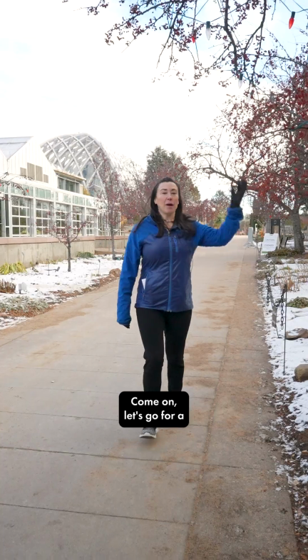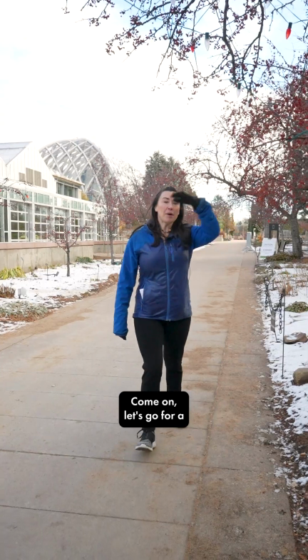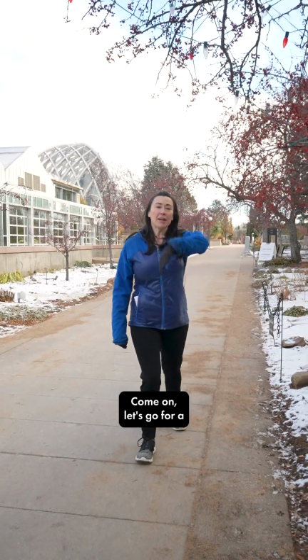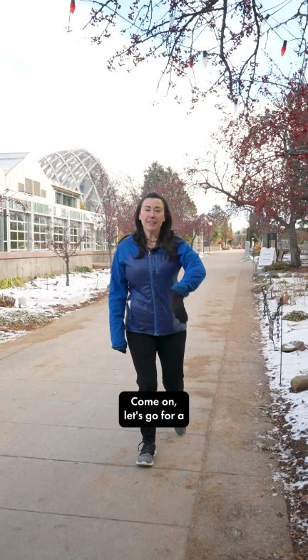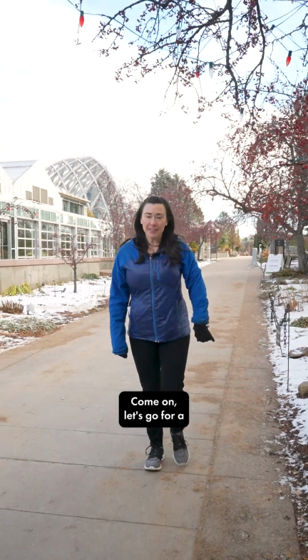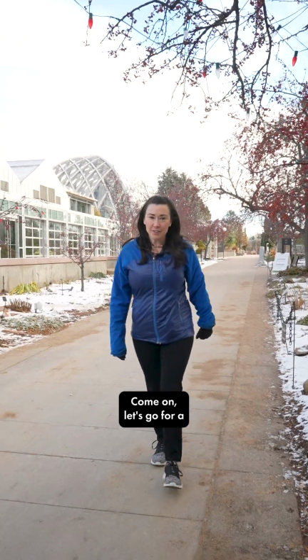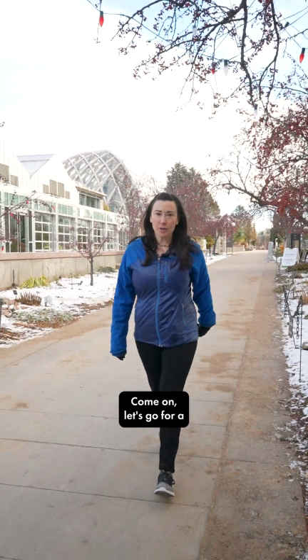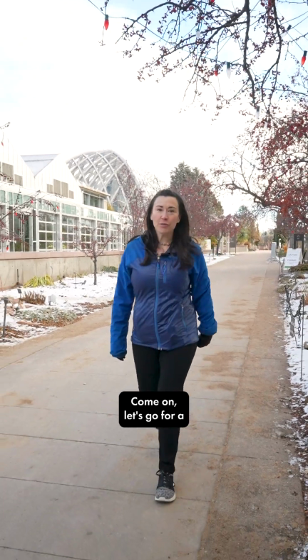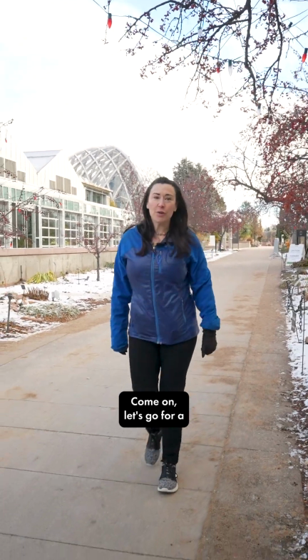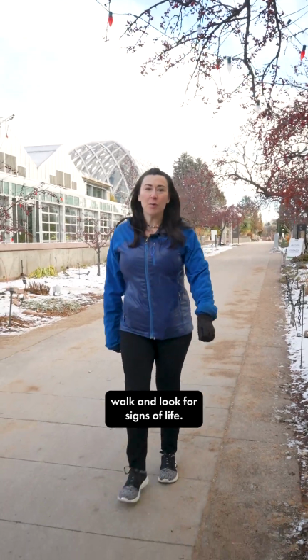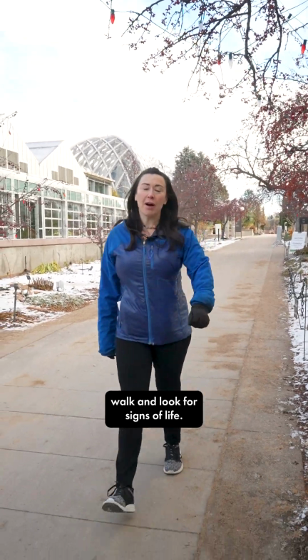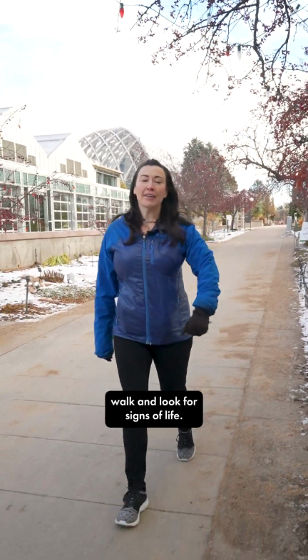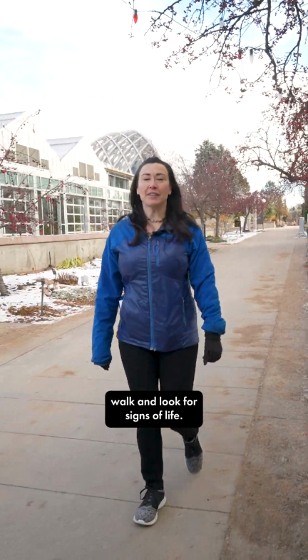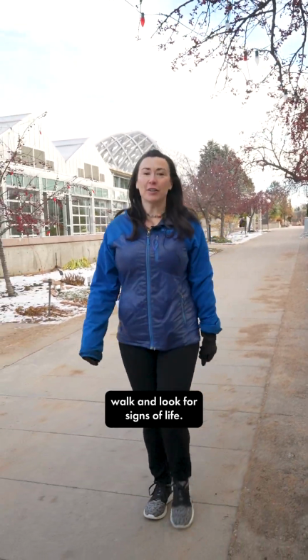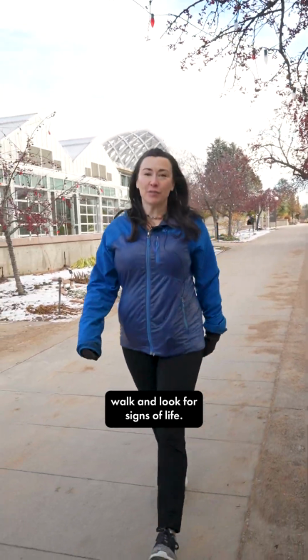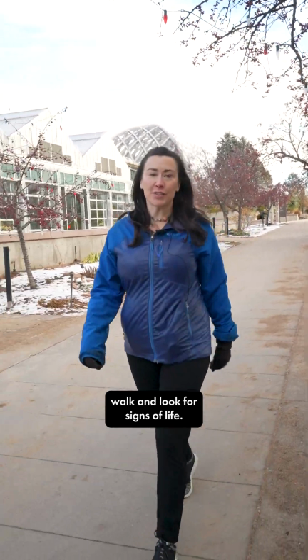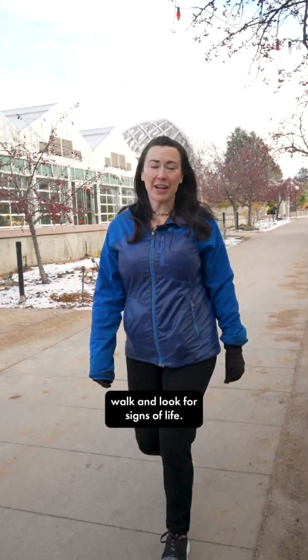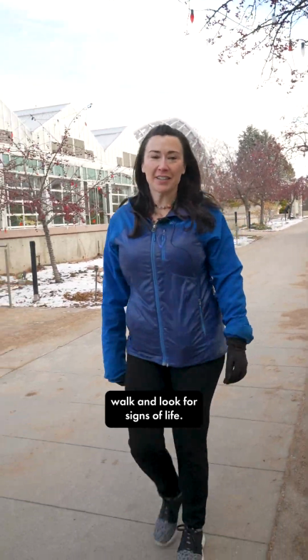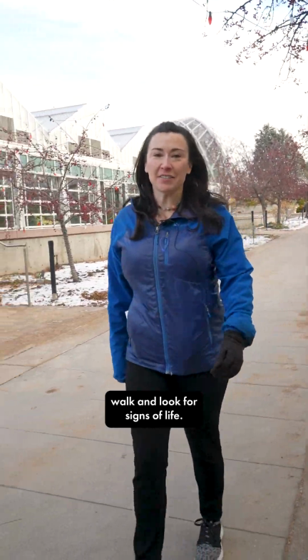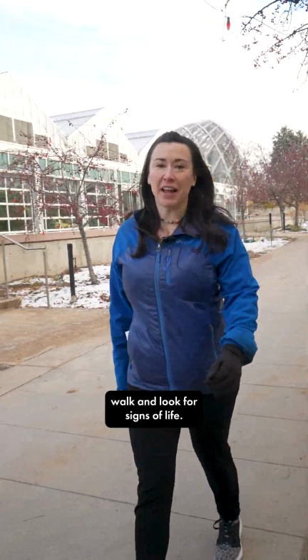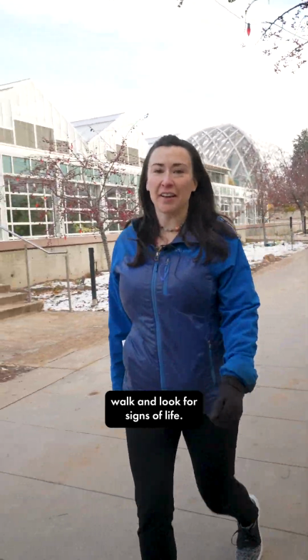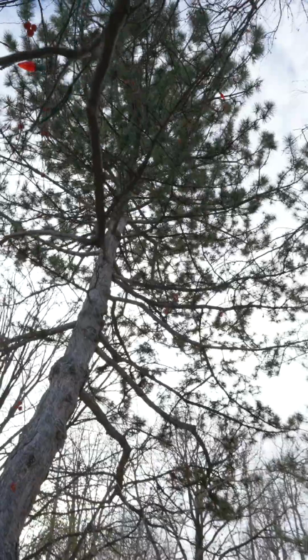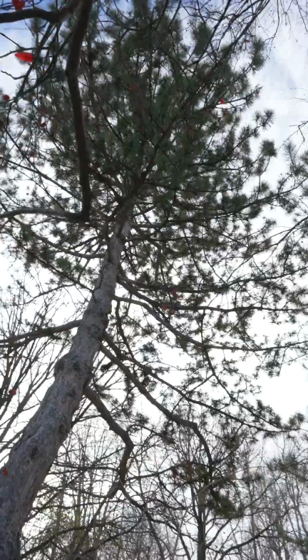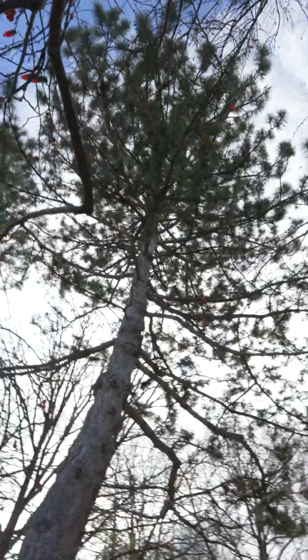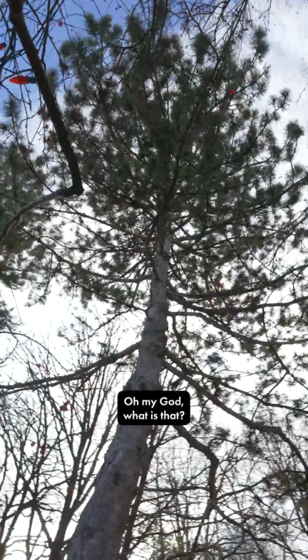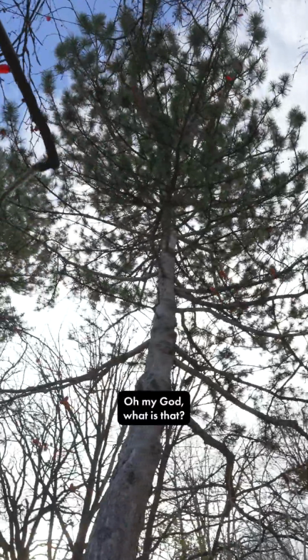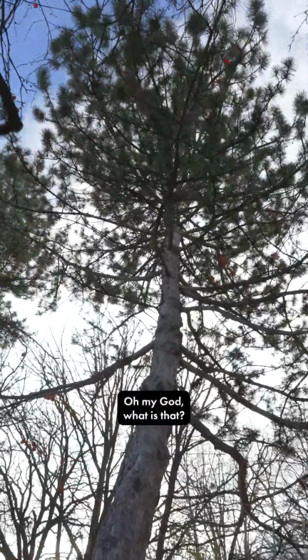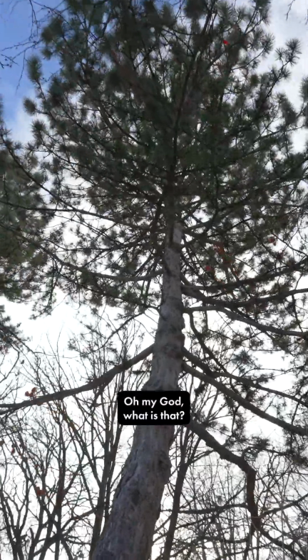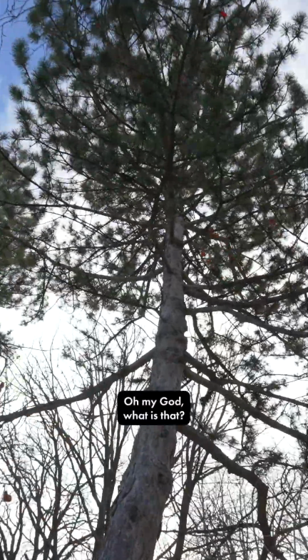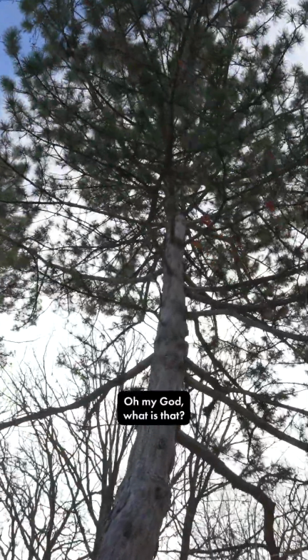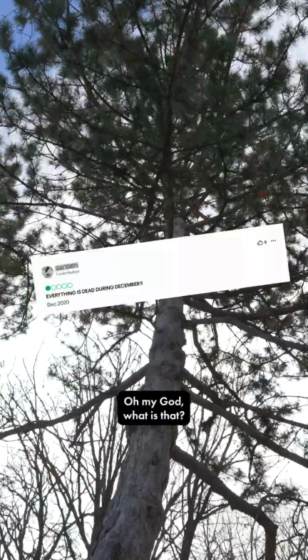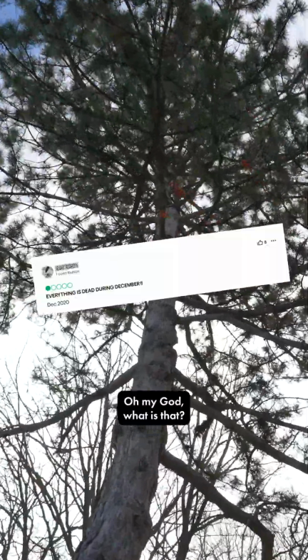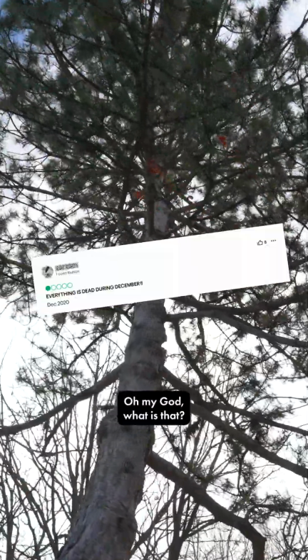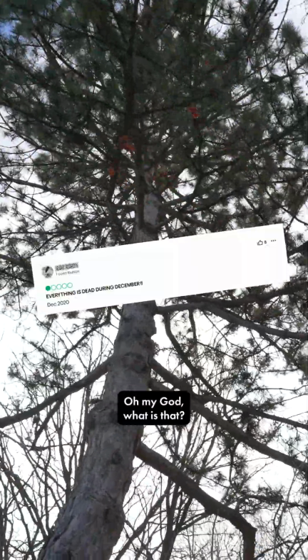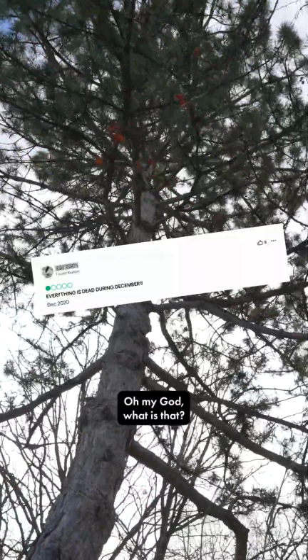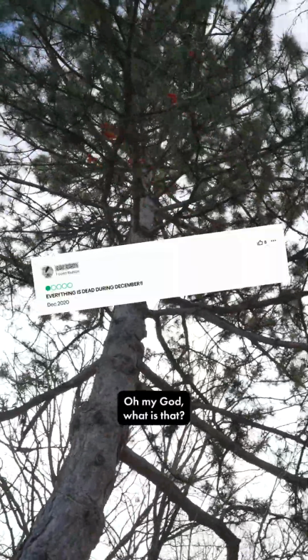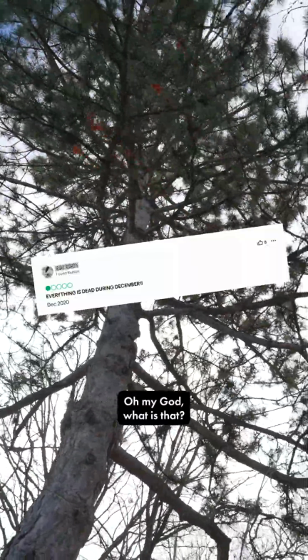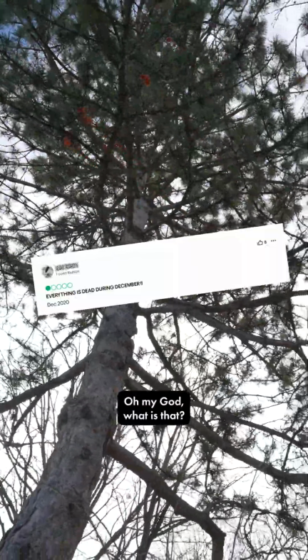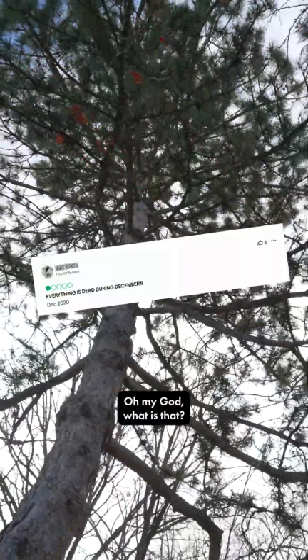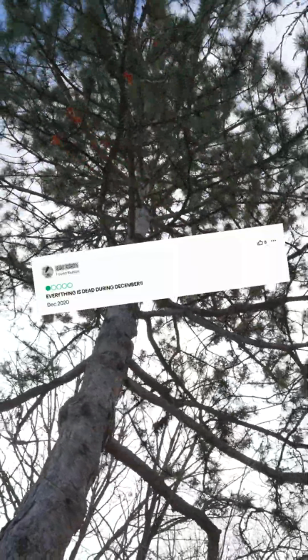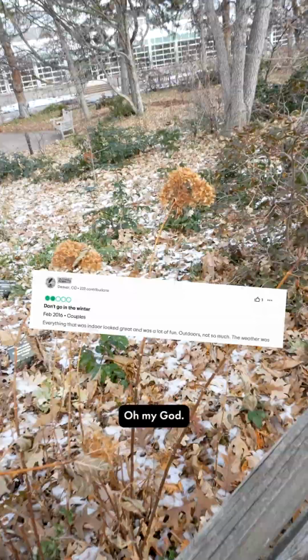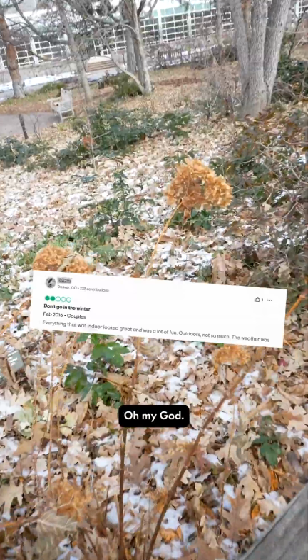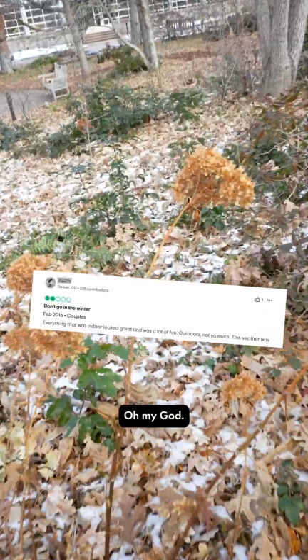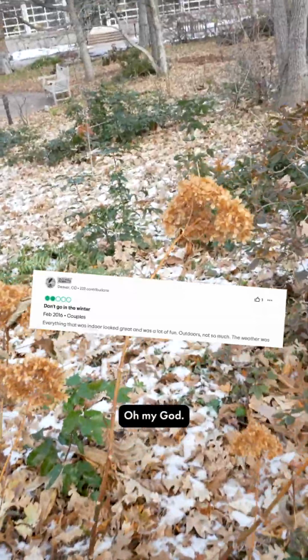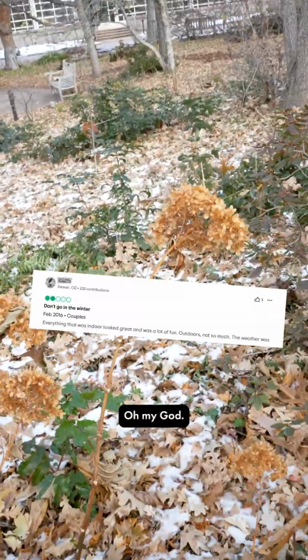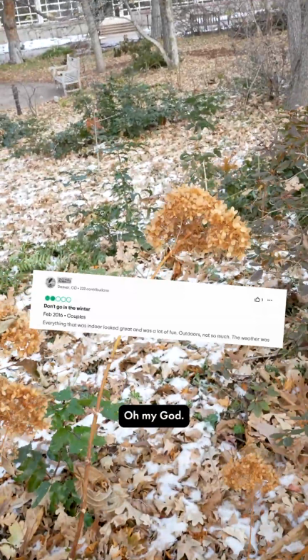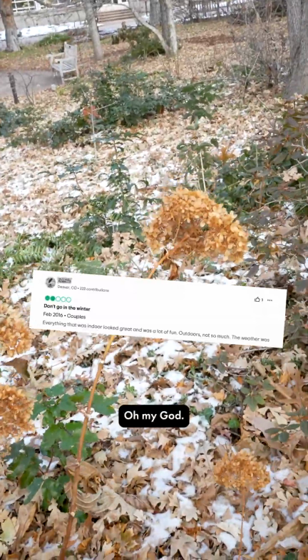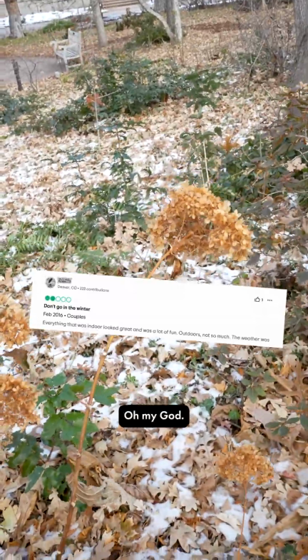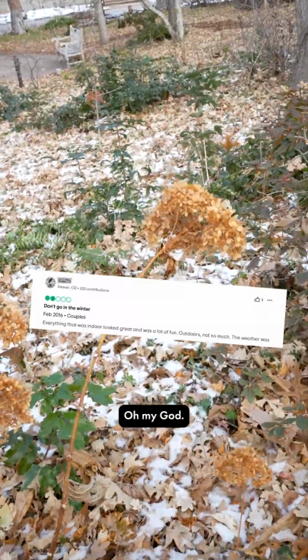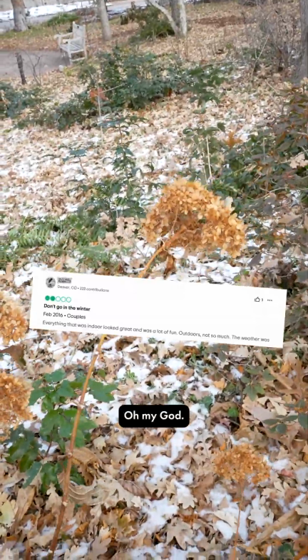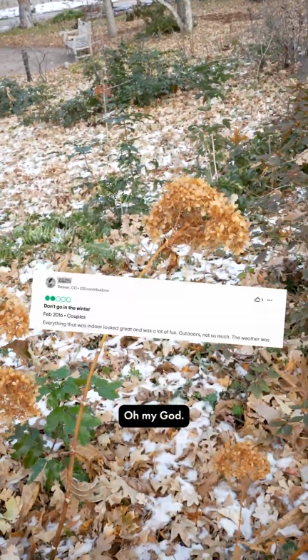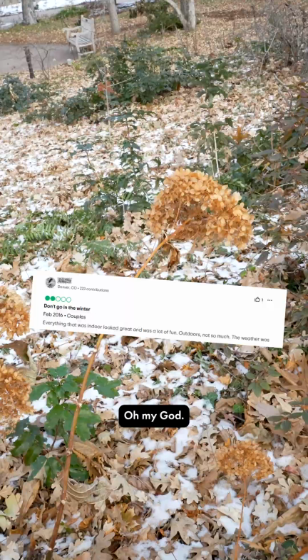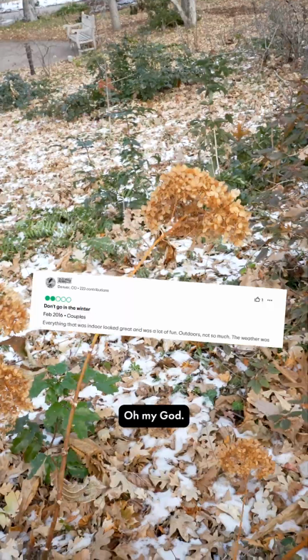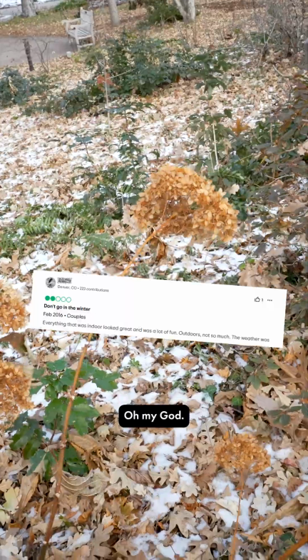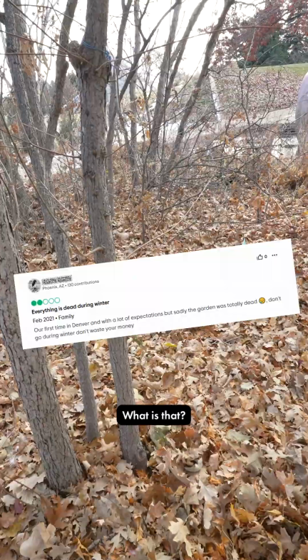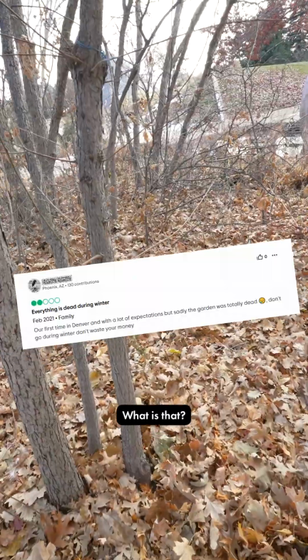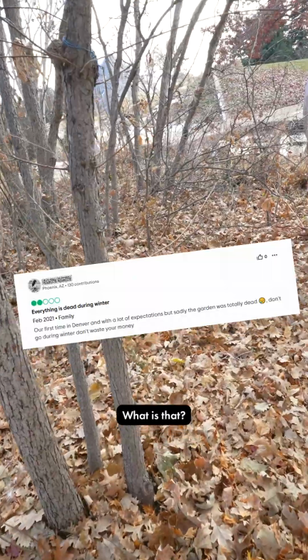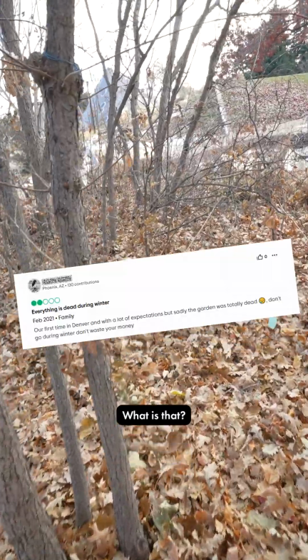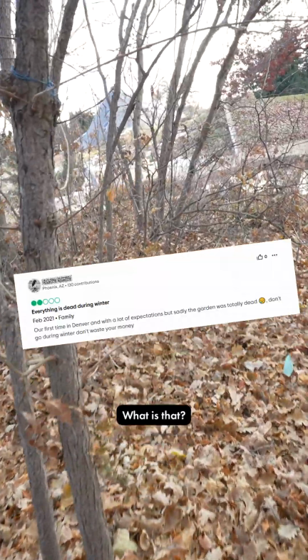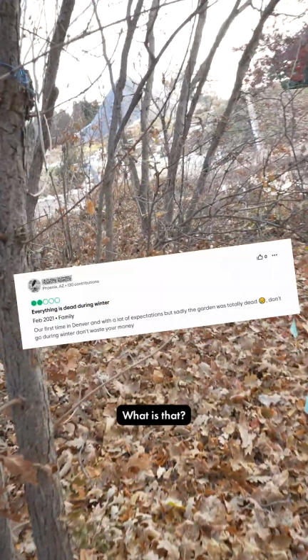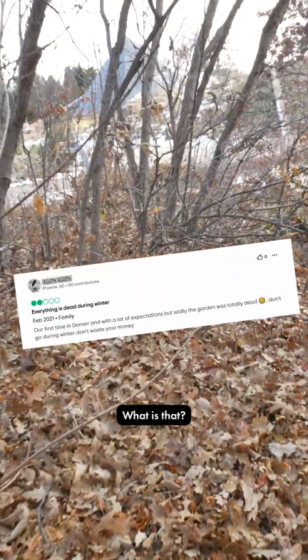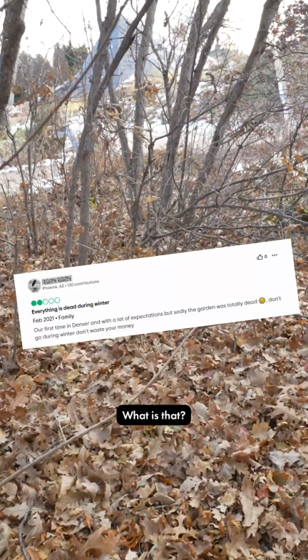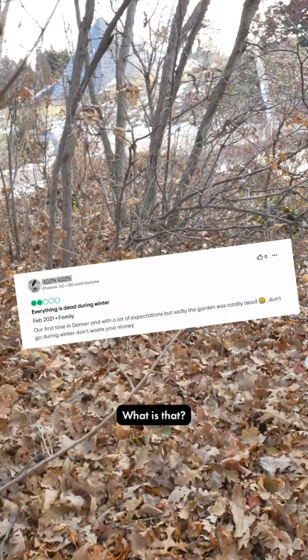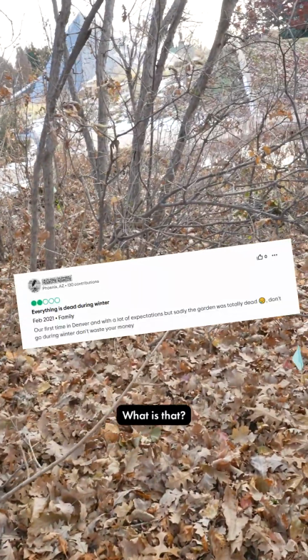Come on, let's go for a walk and look for signs of life. Oh my god, what is that? Oh my god, what is that?